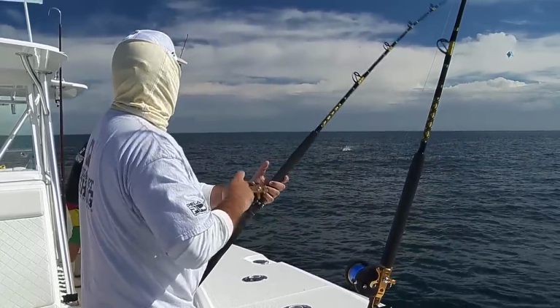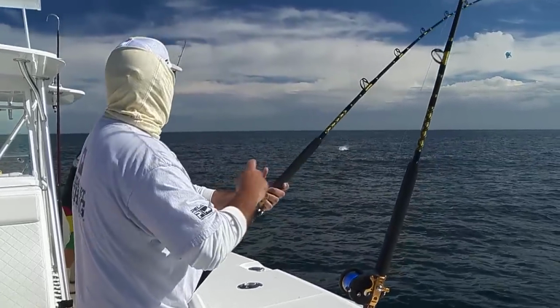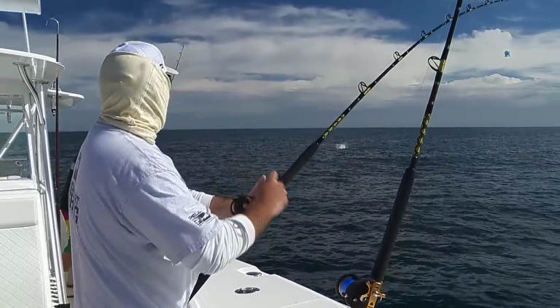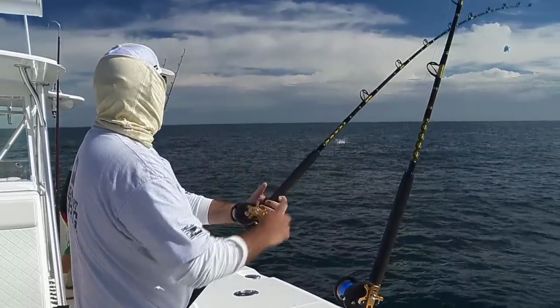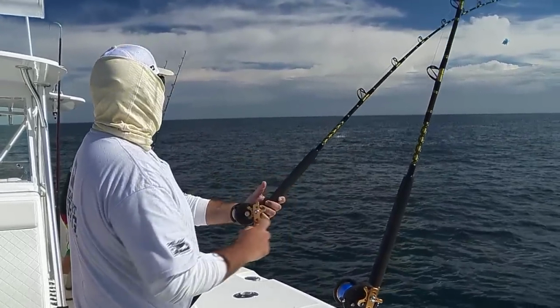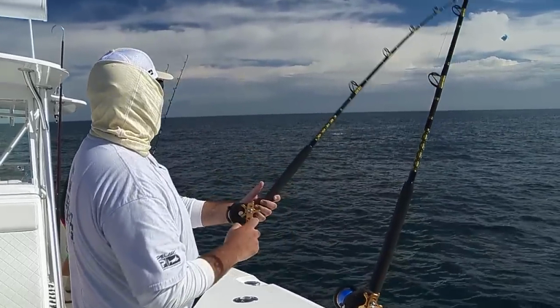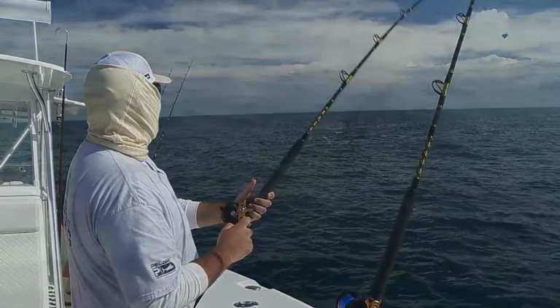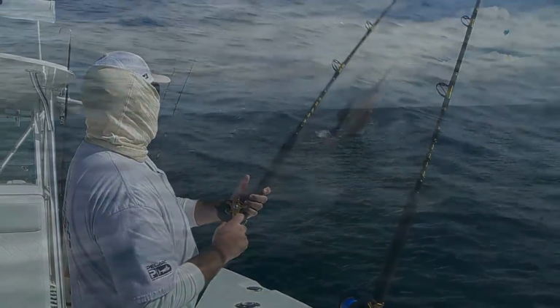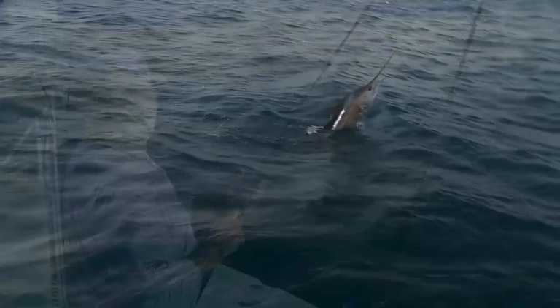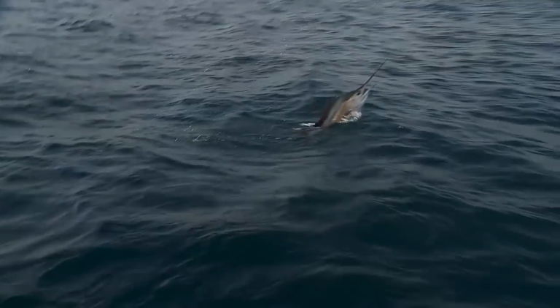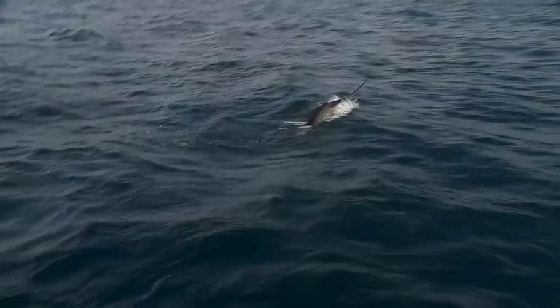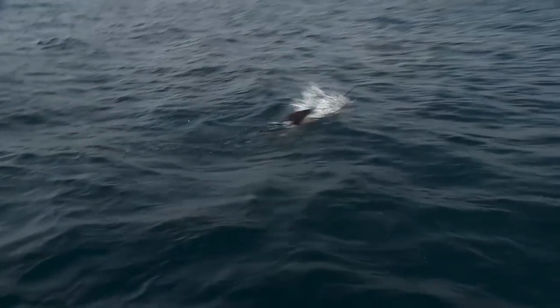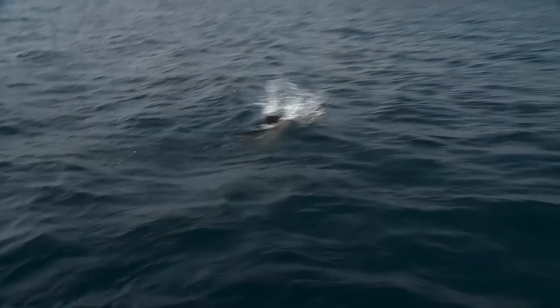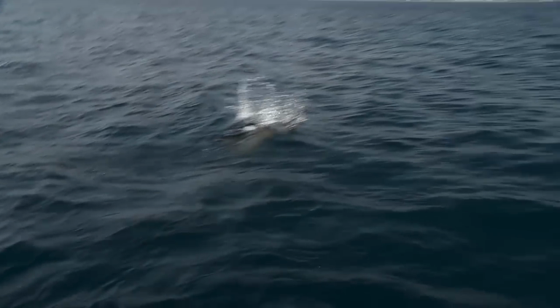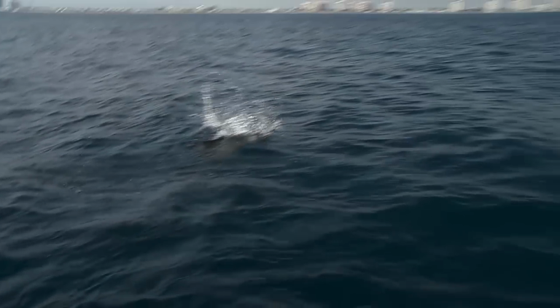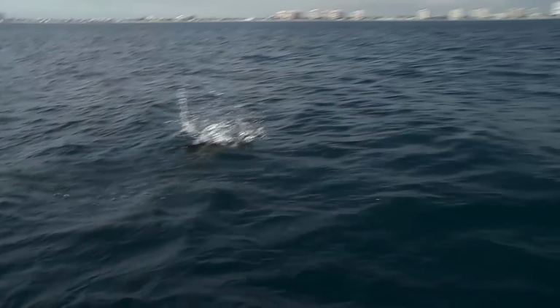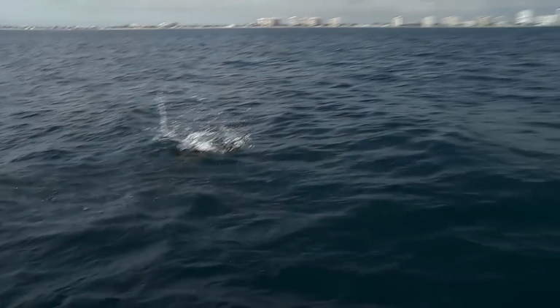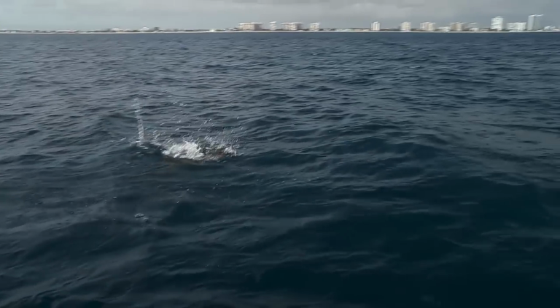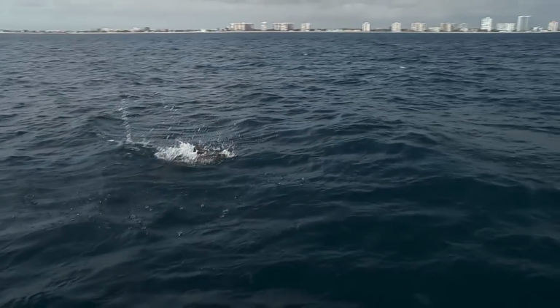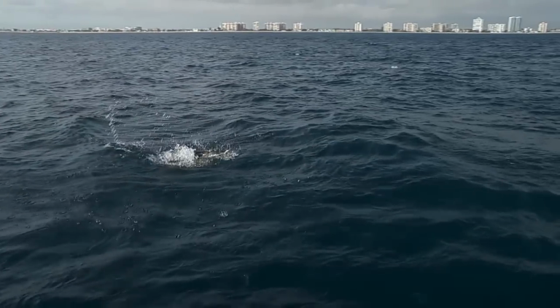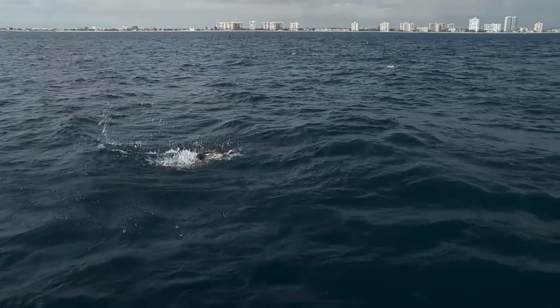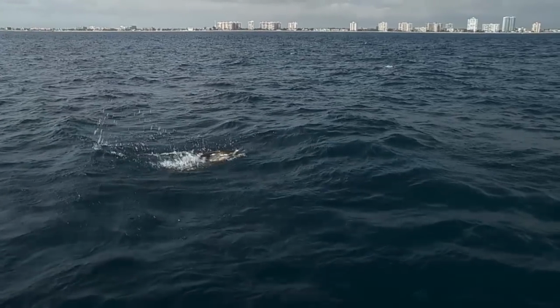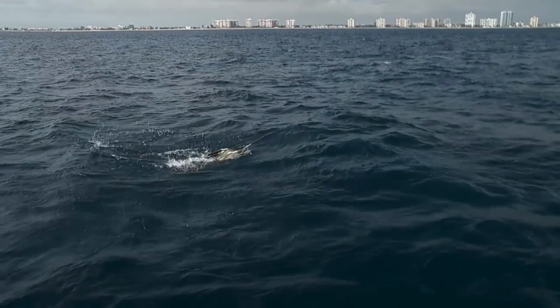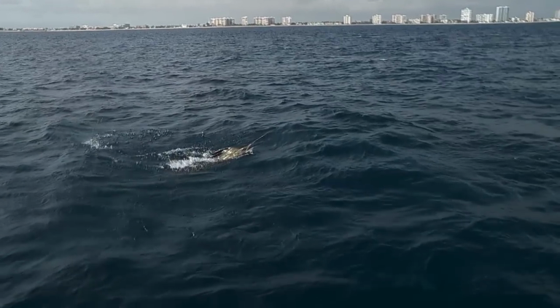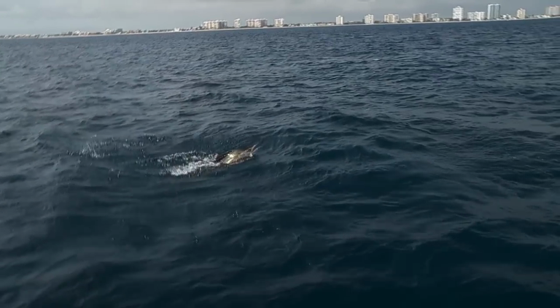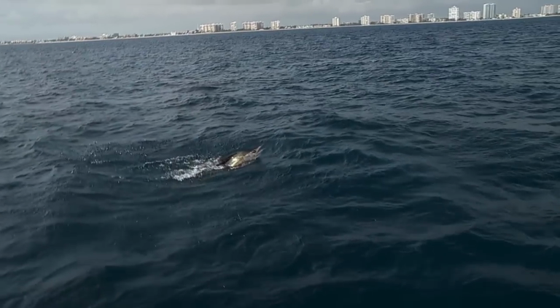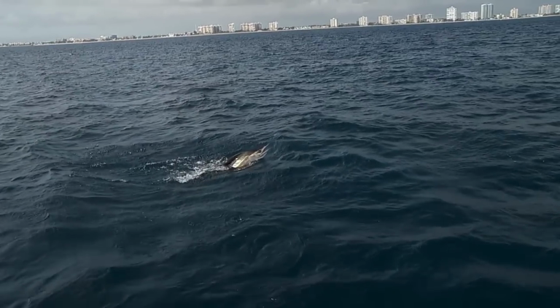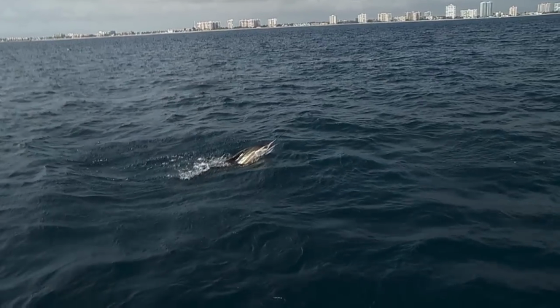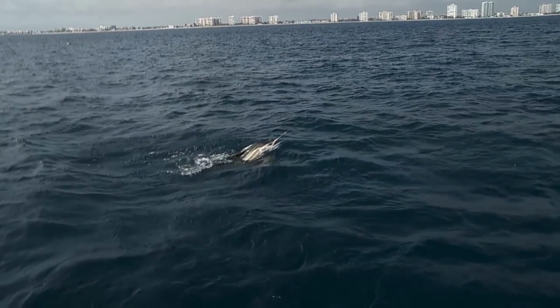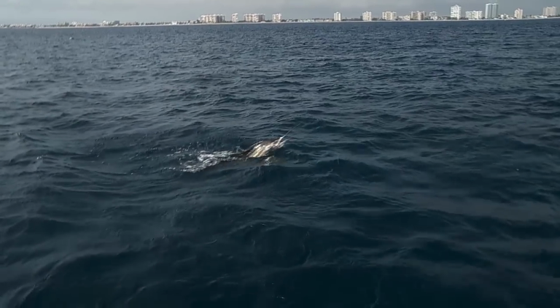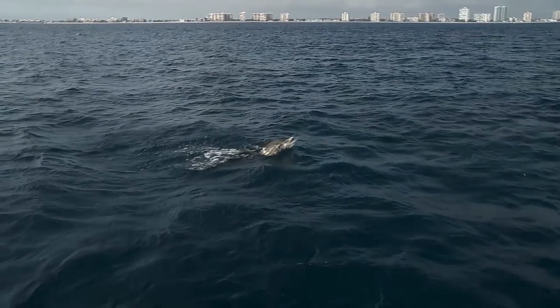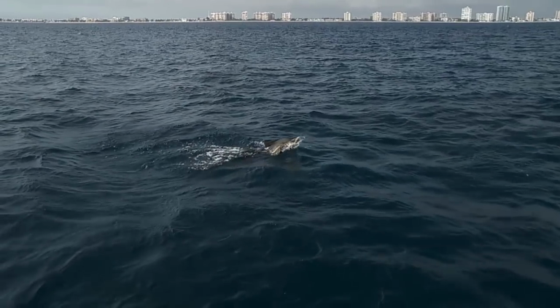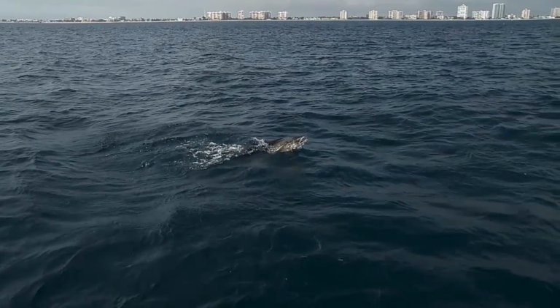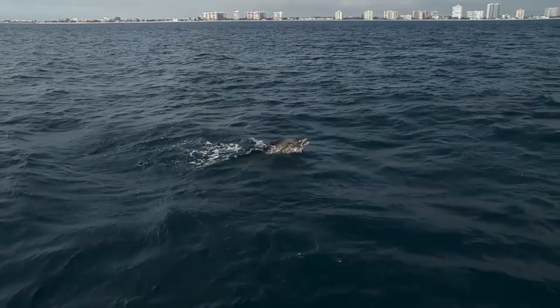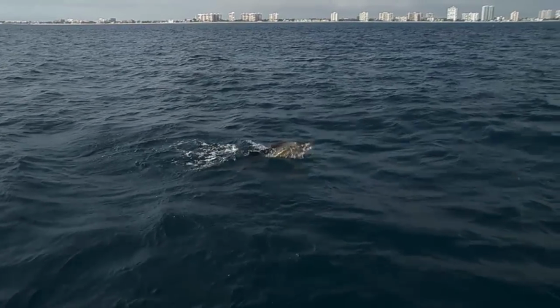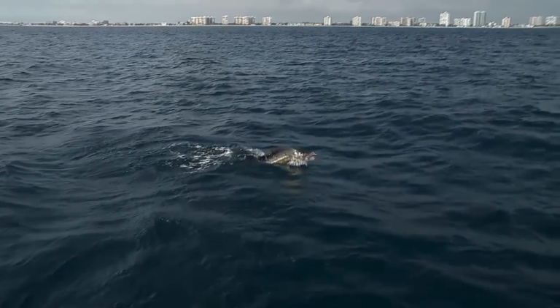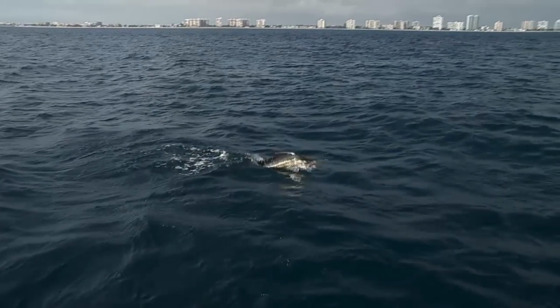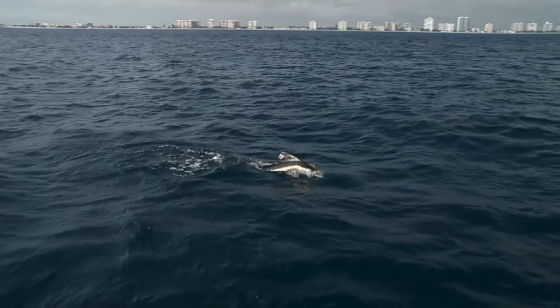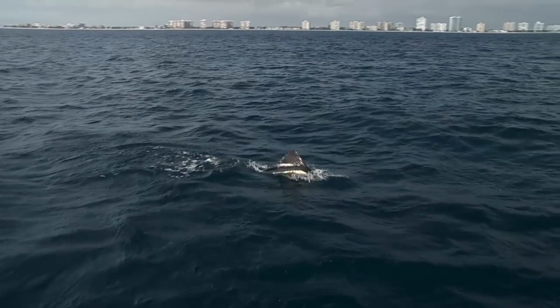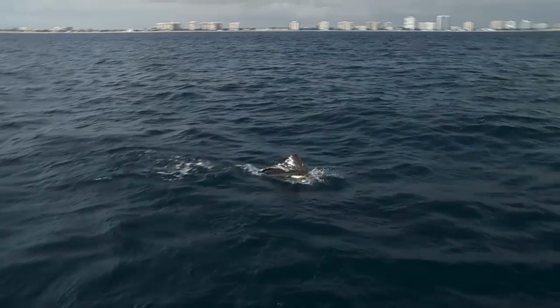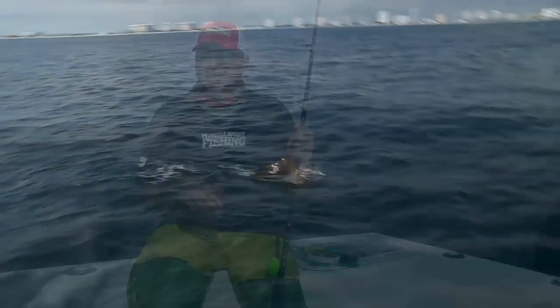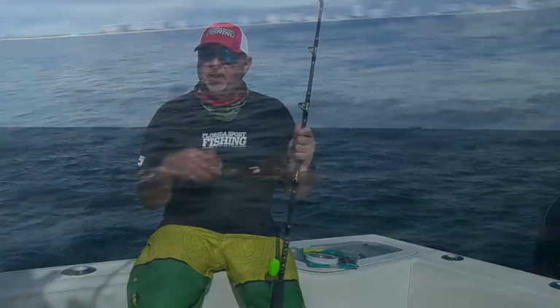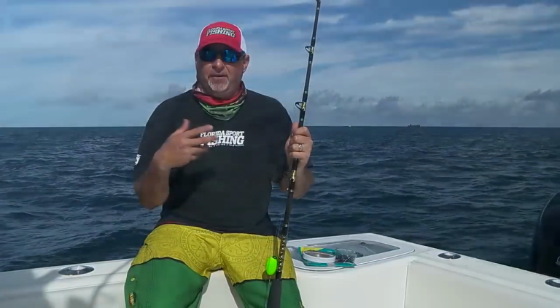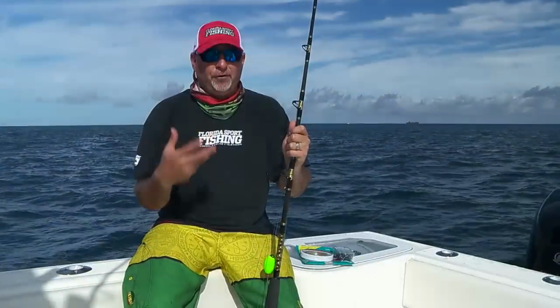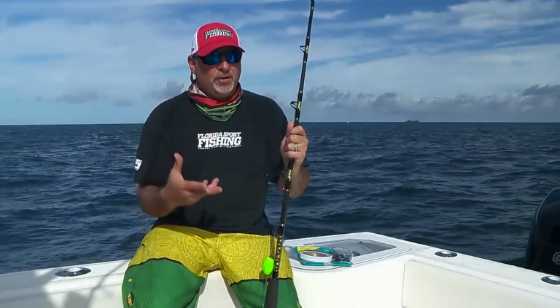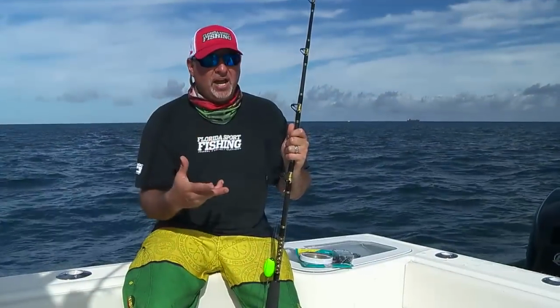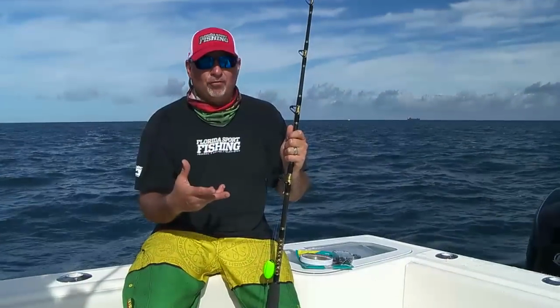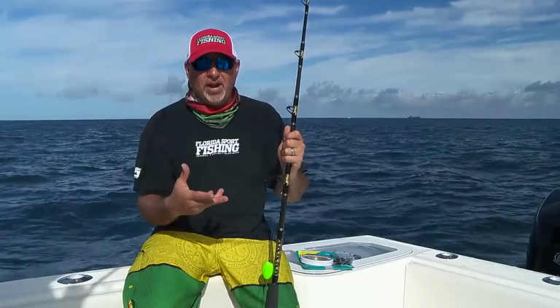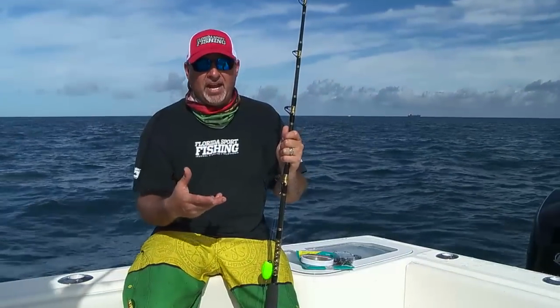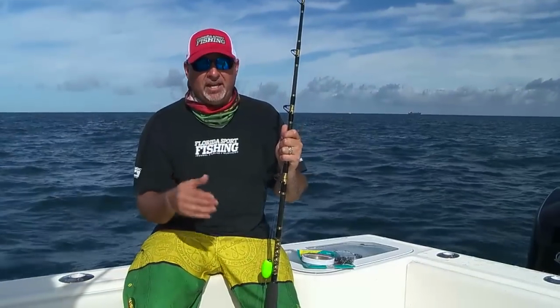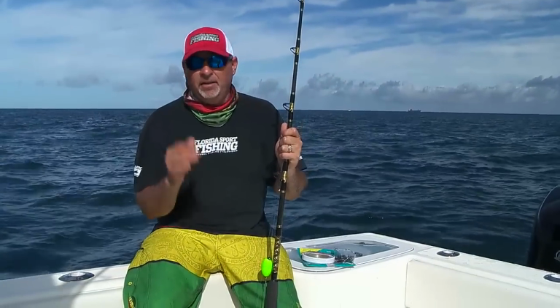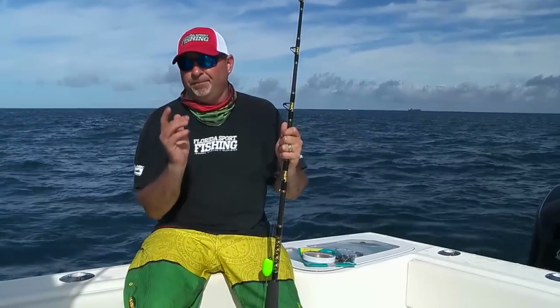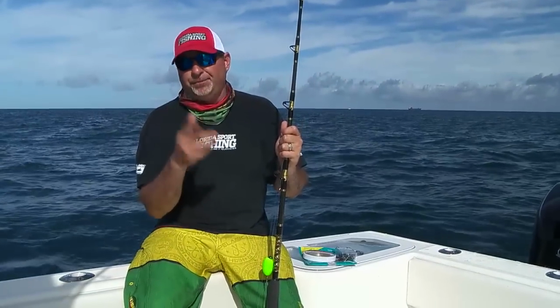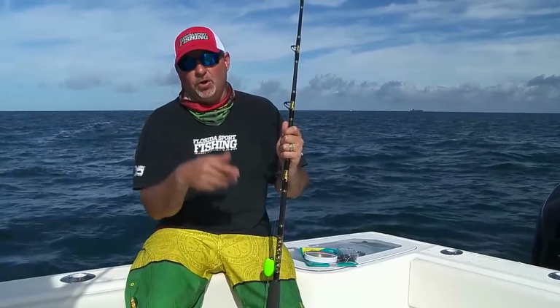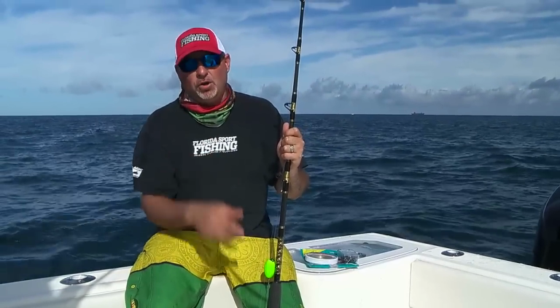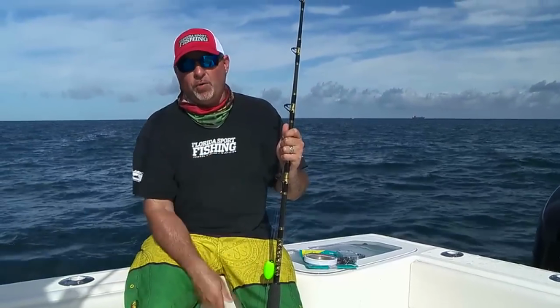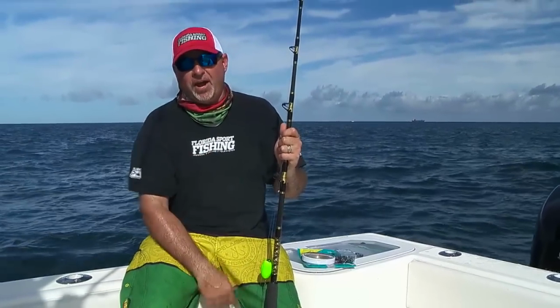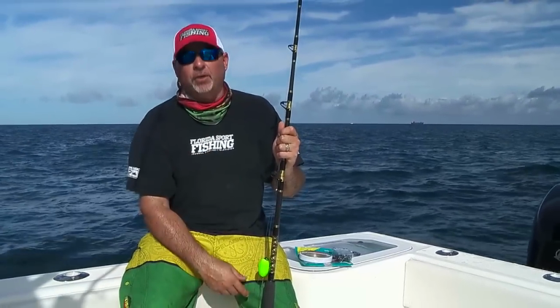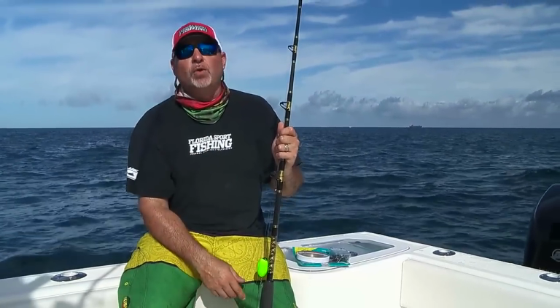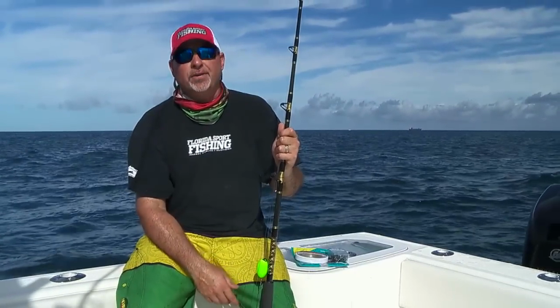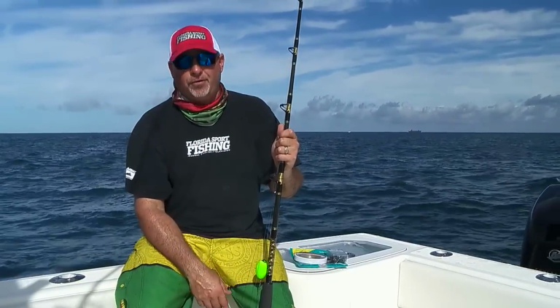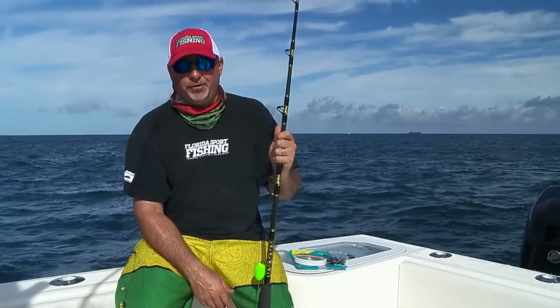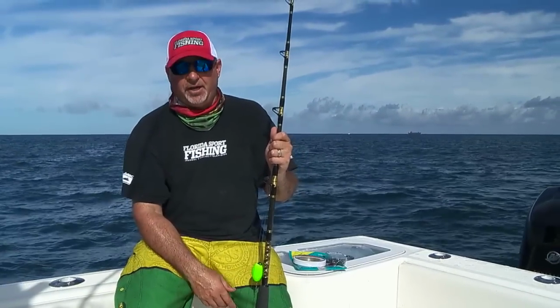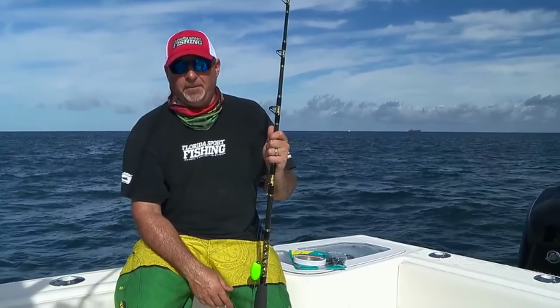Kite fishing can be super exciting as long as you're well prepared and you're dialed in. If you're not ready, don't go out and waste your time.